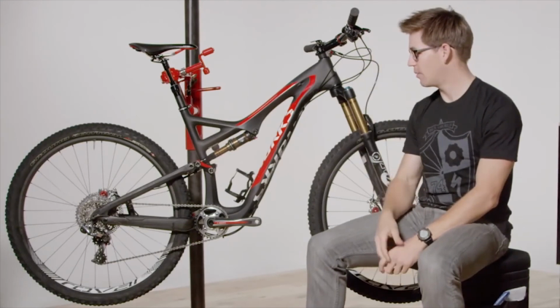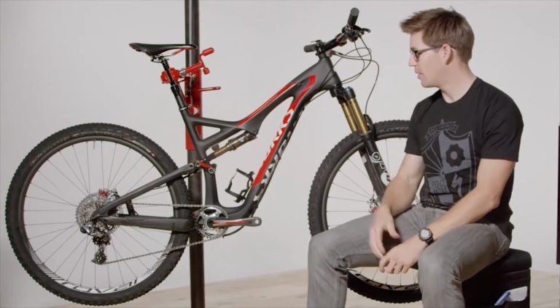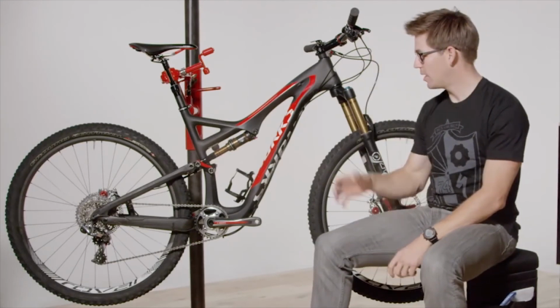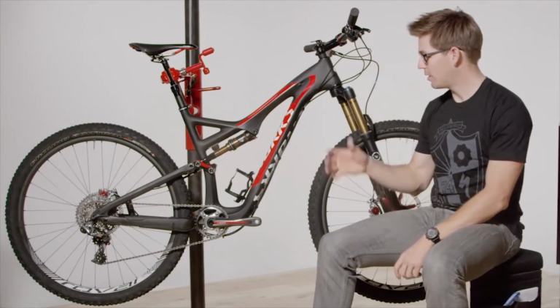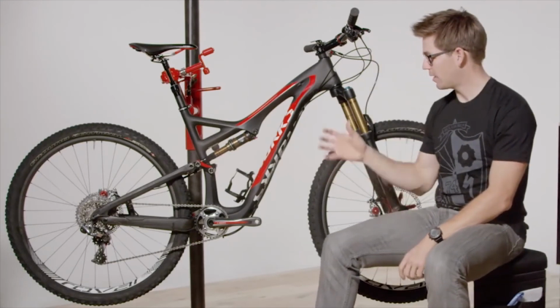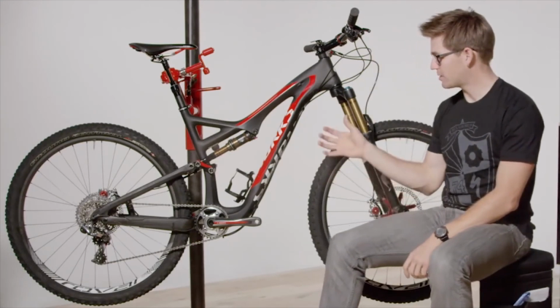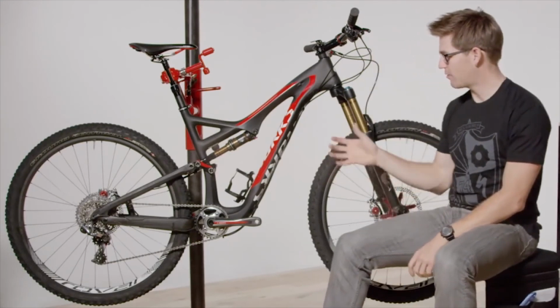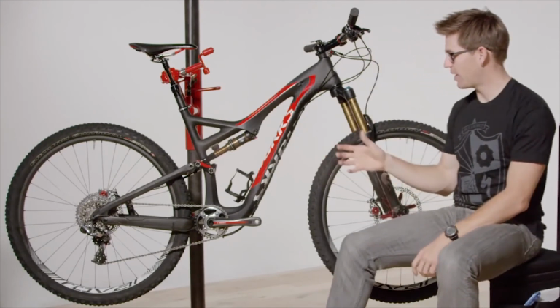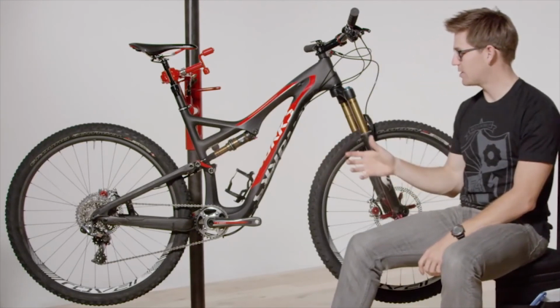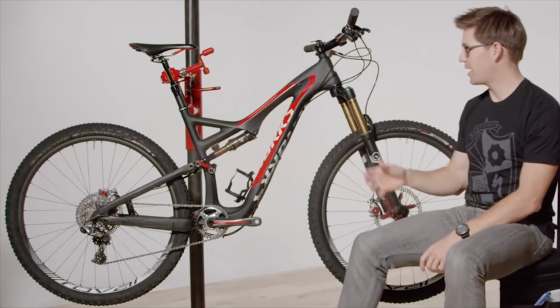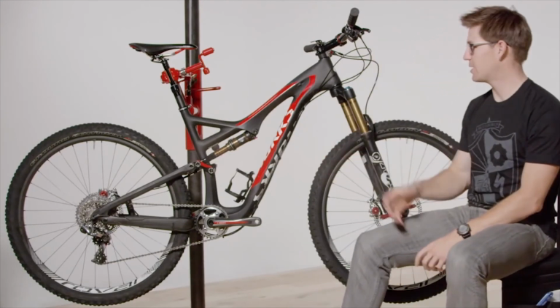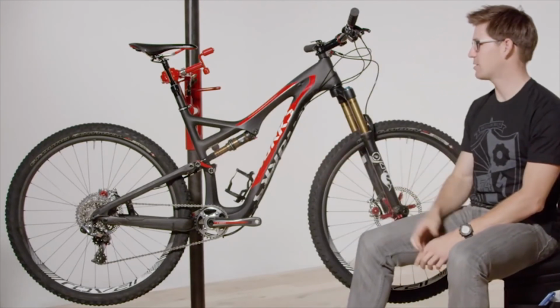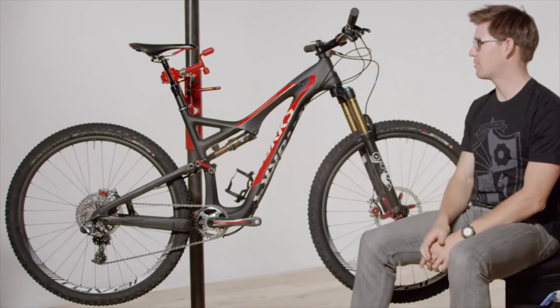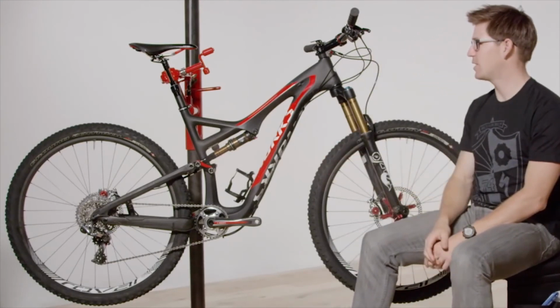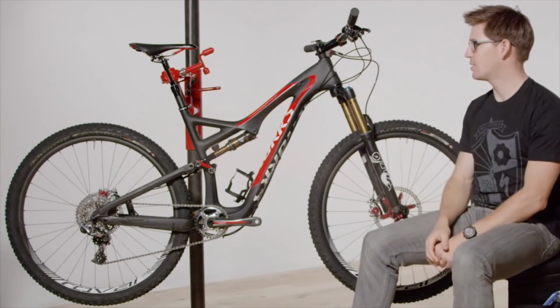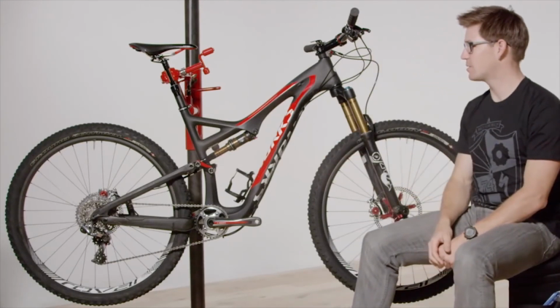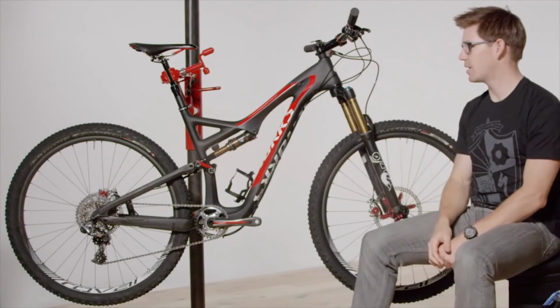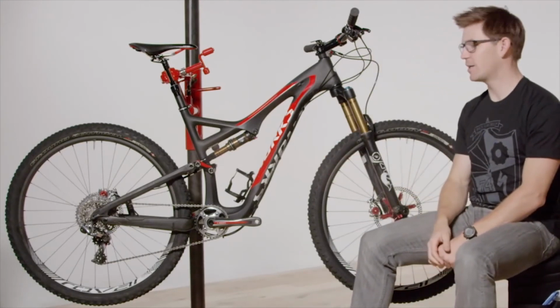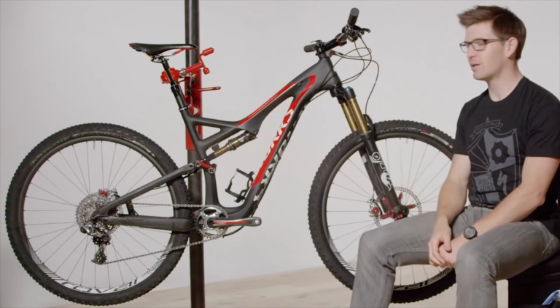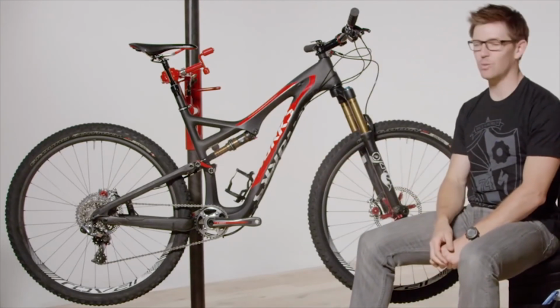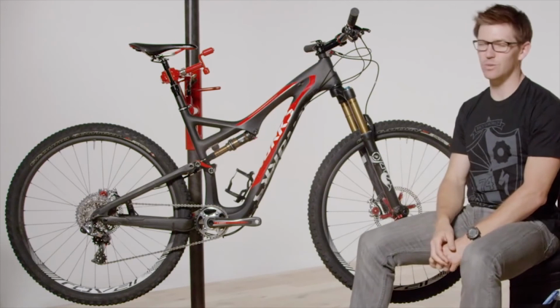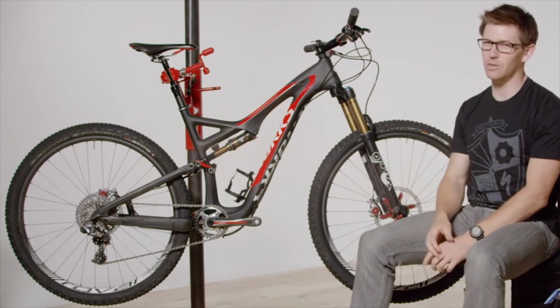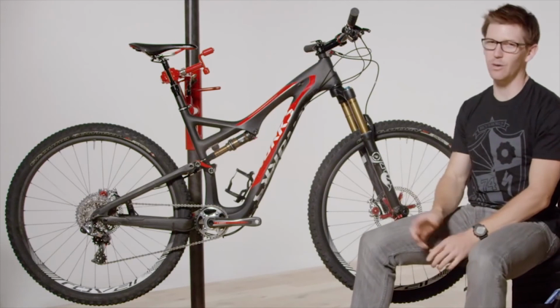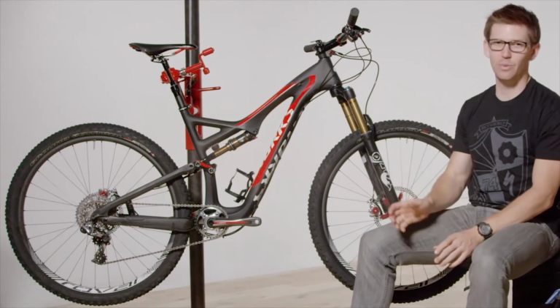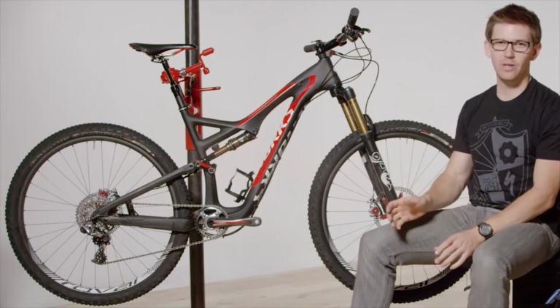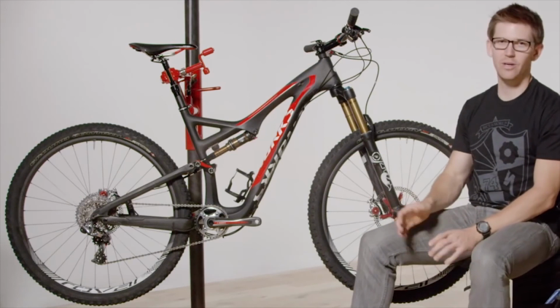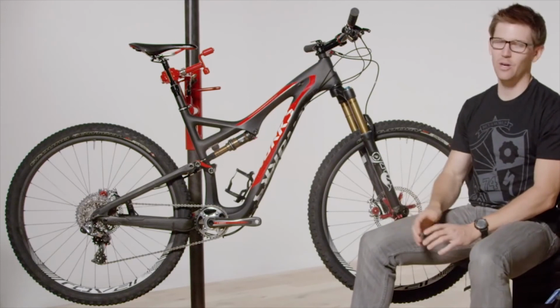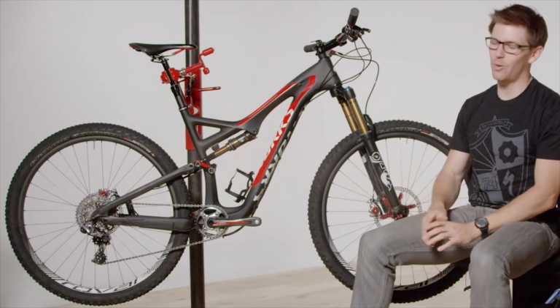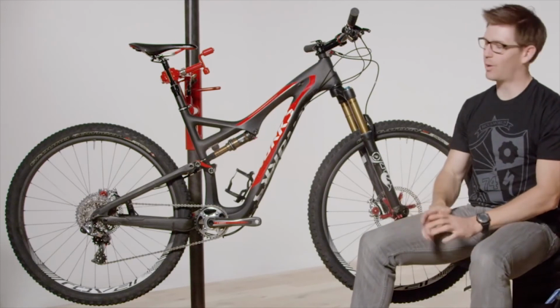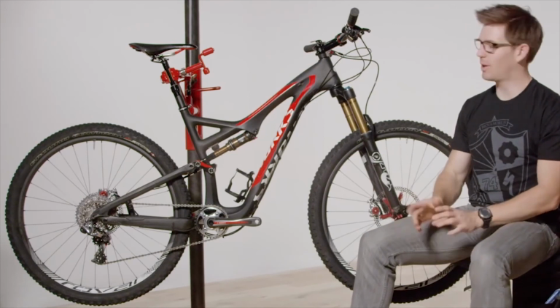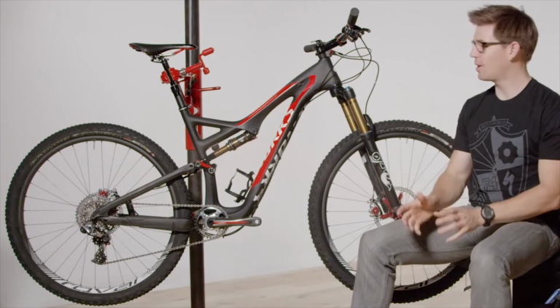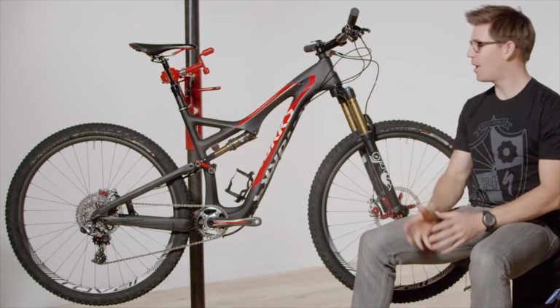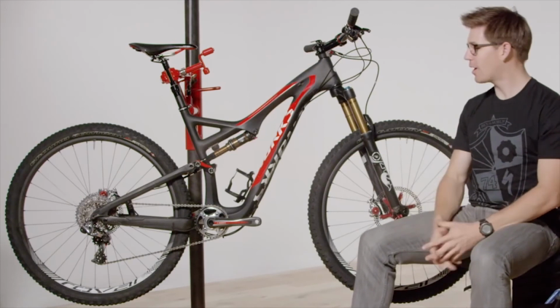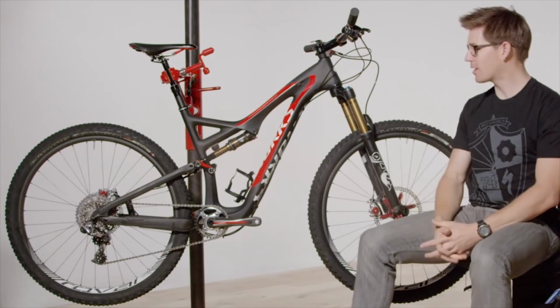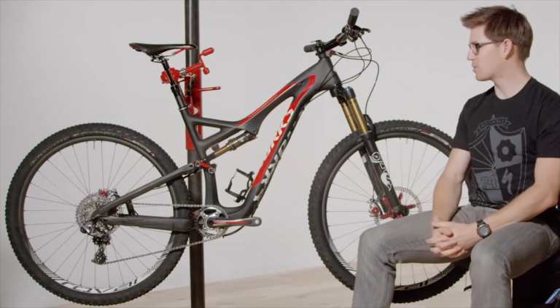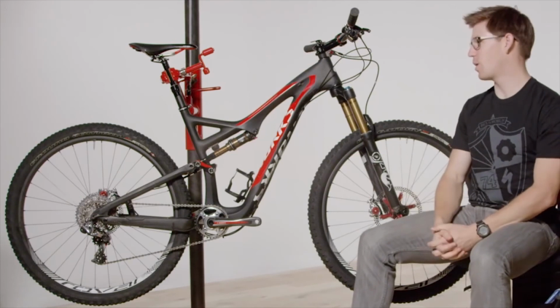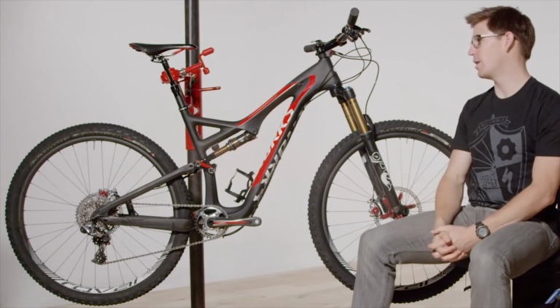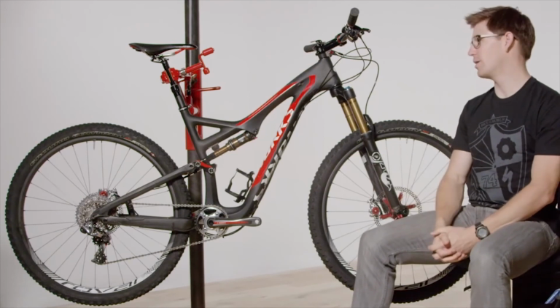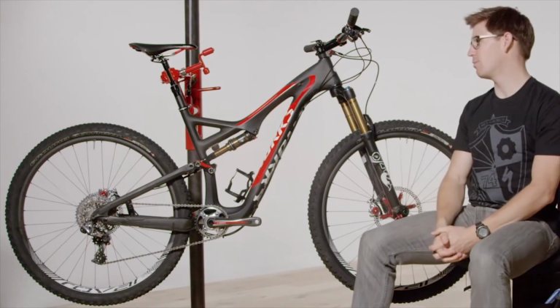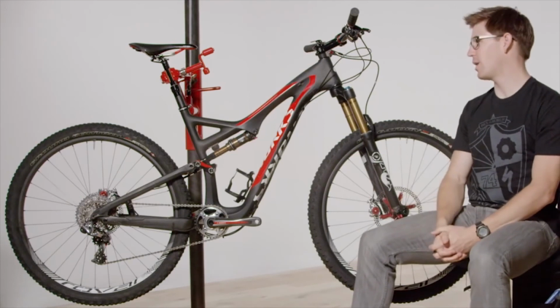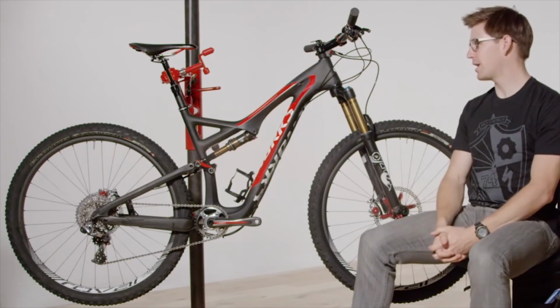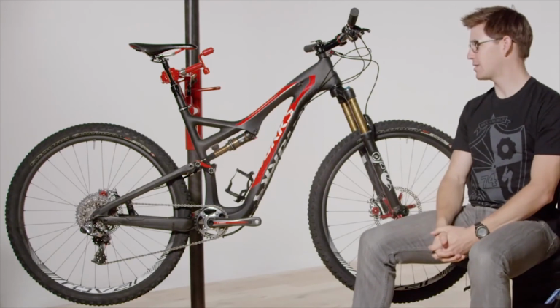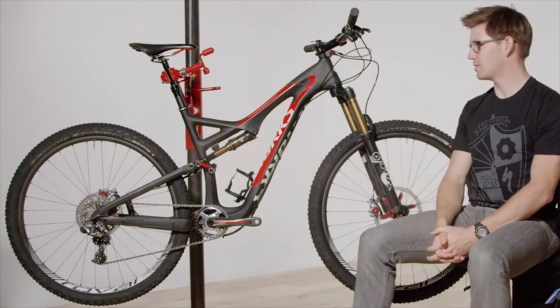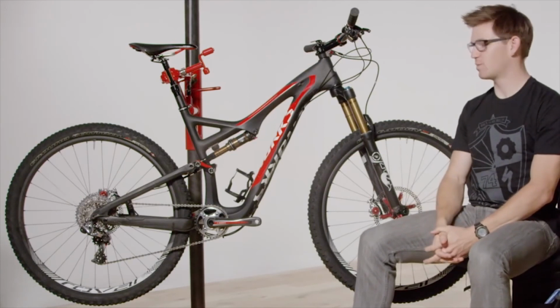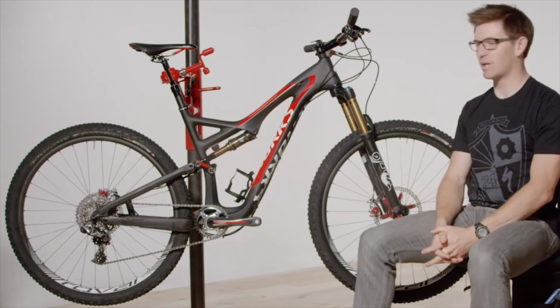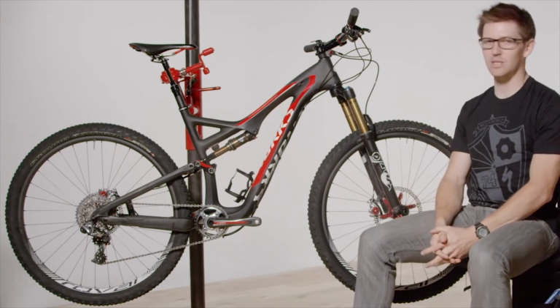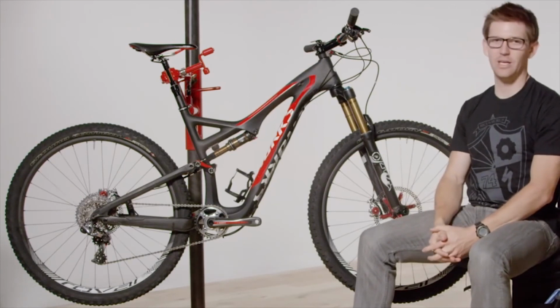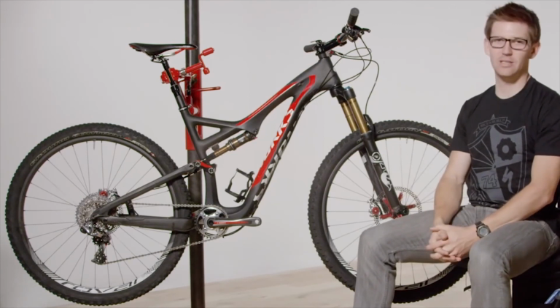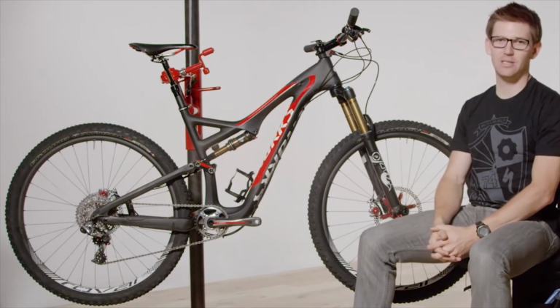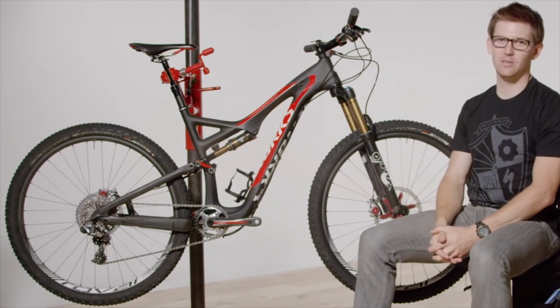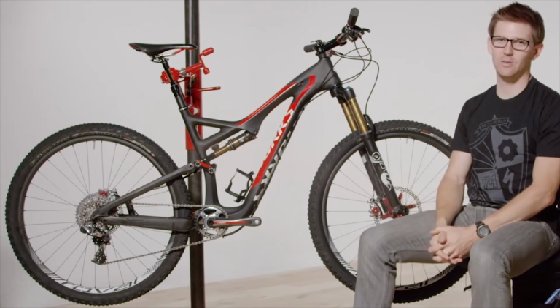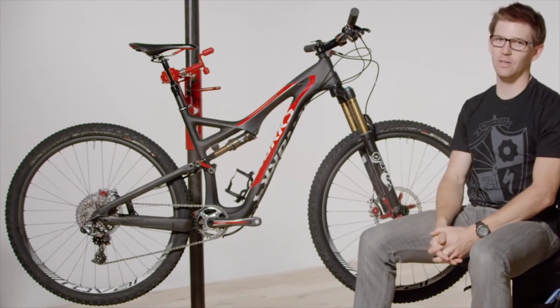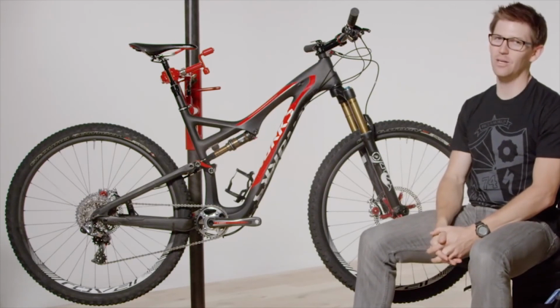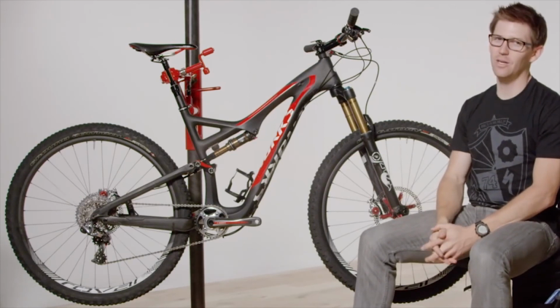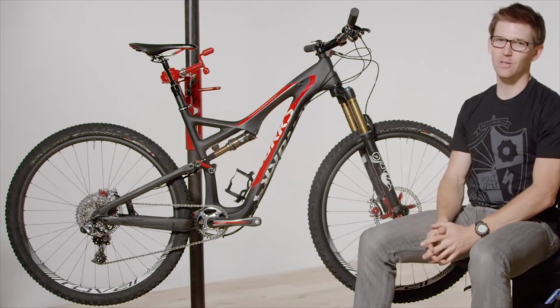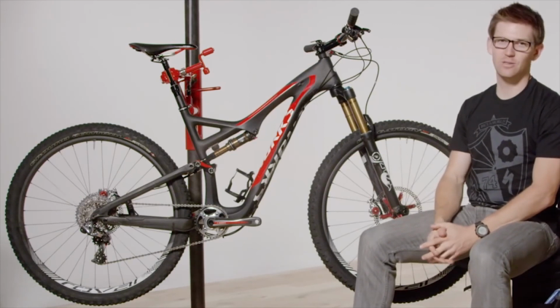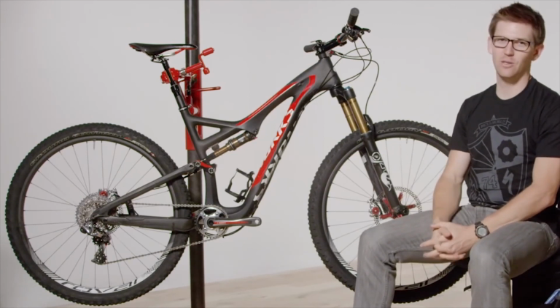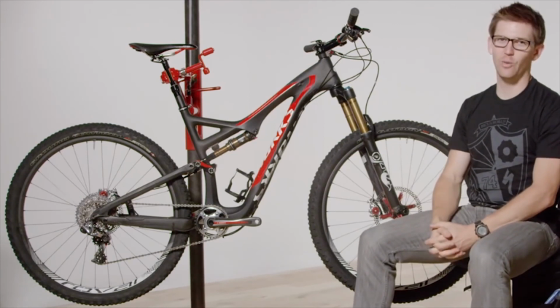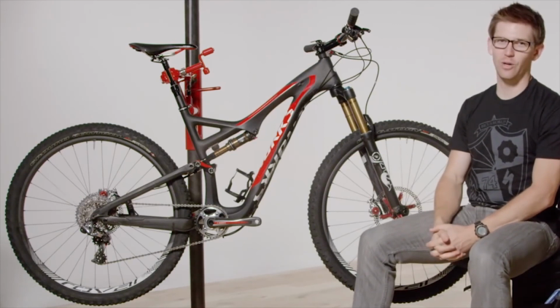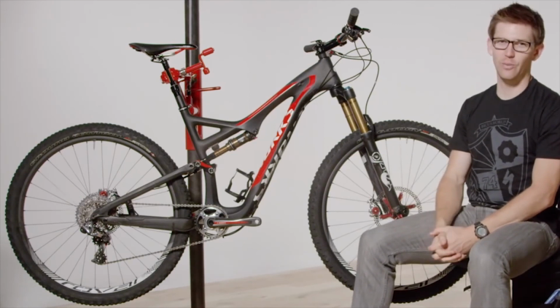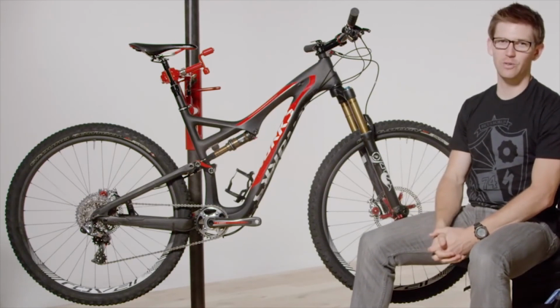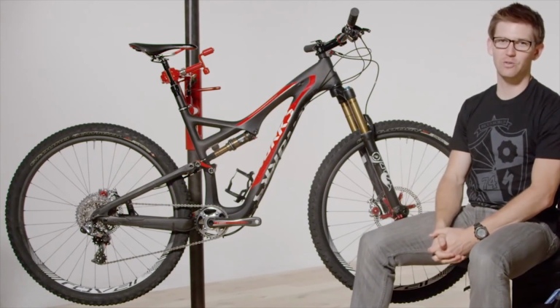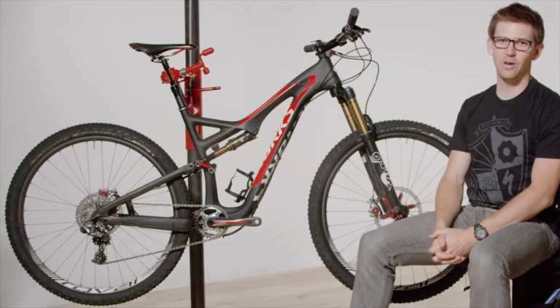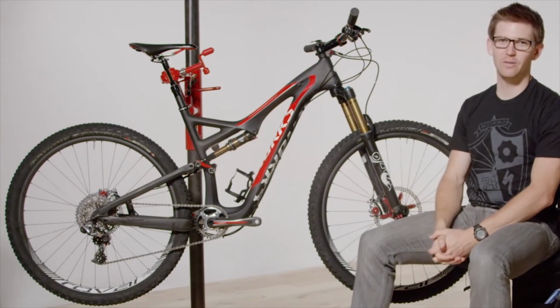Lots of fantastic features on the Stumpy — one of the longest-running bikes in Specialized history, and still one of the most fun.